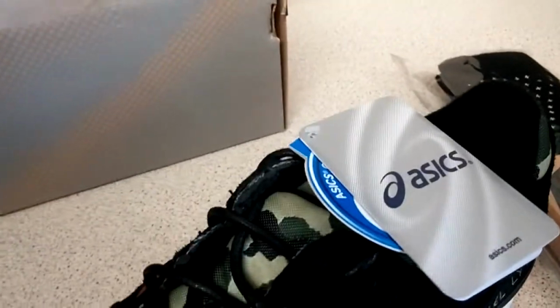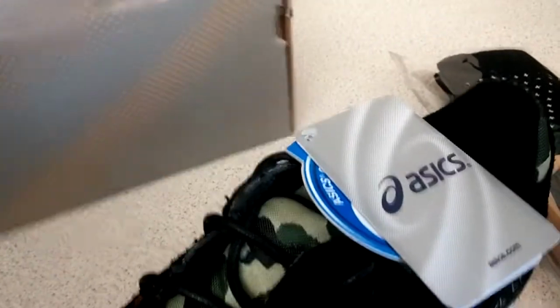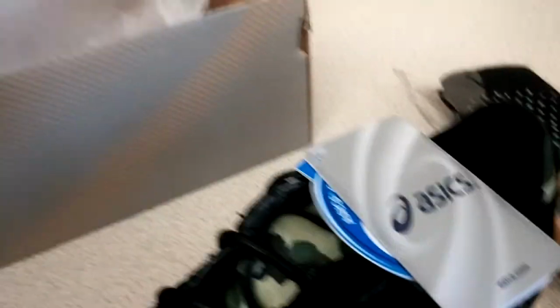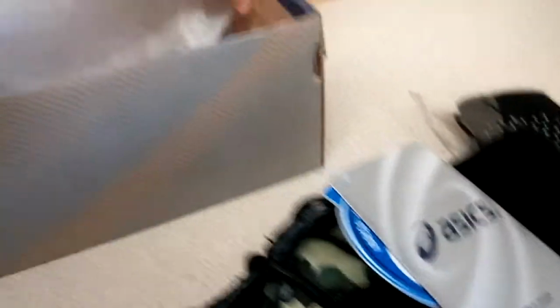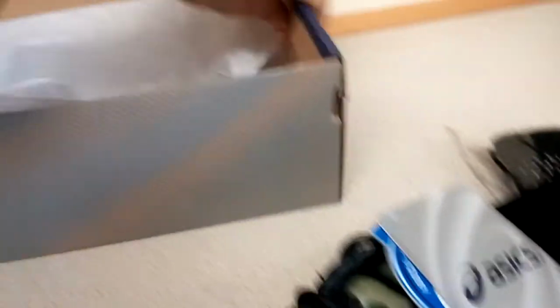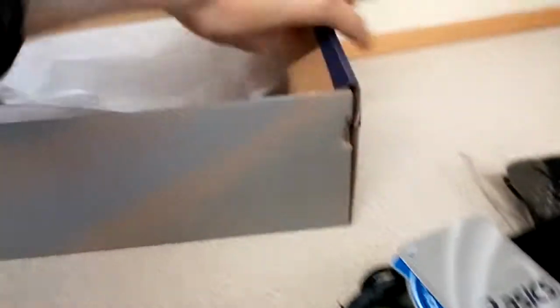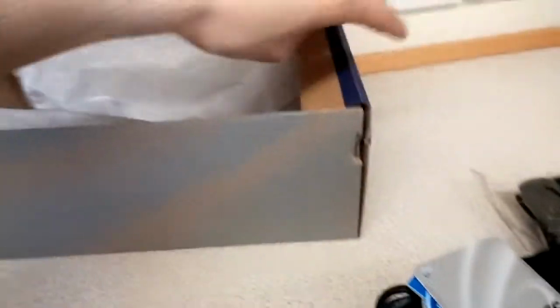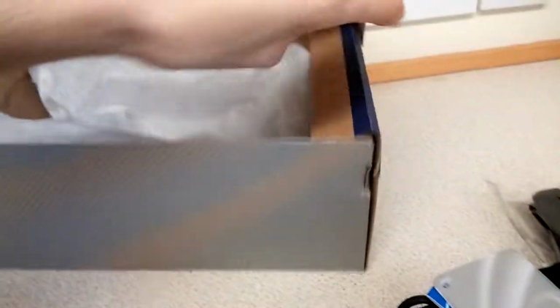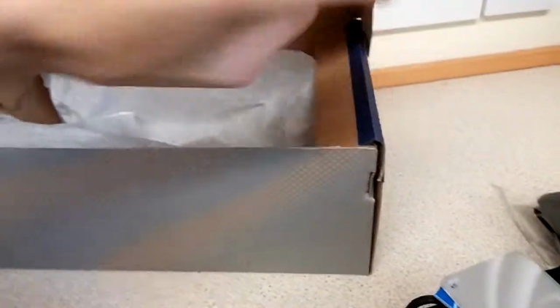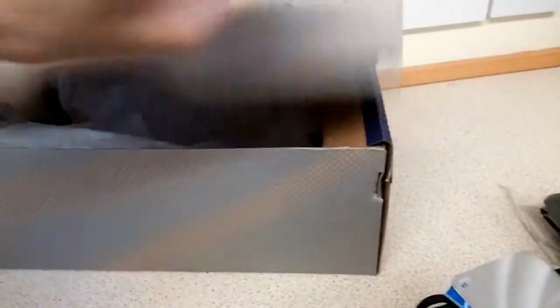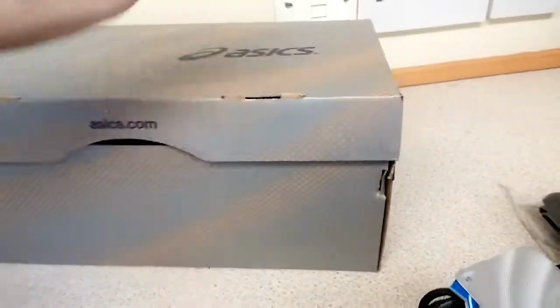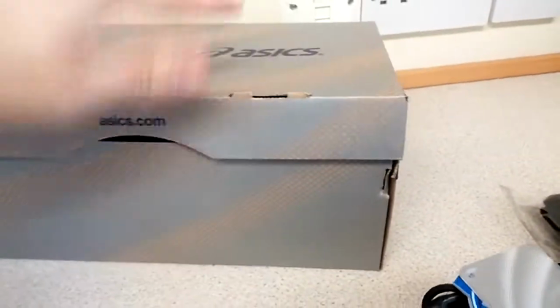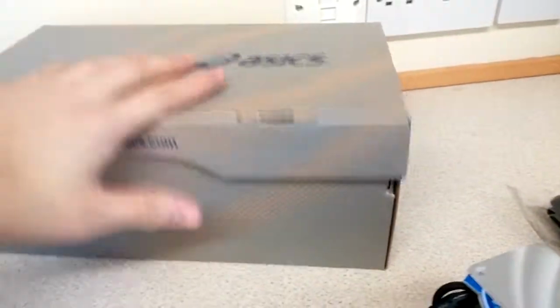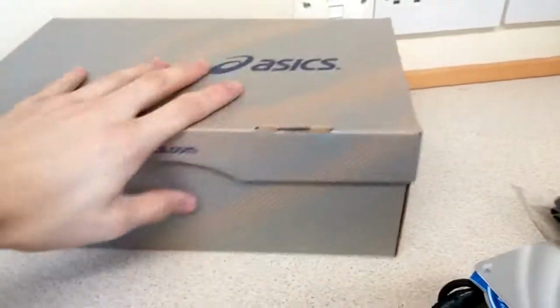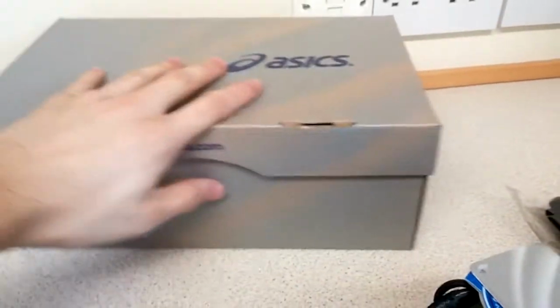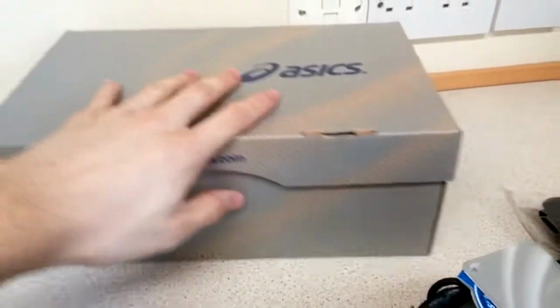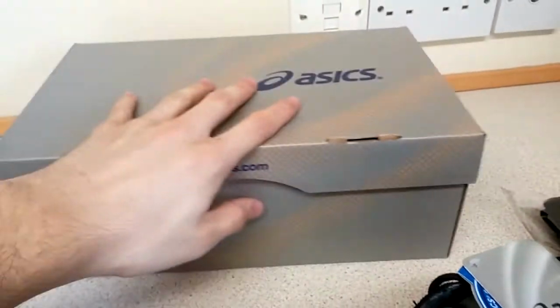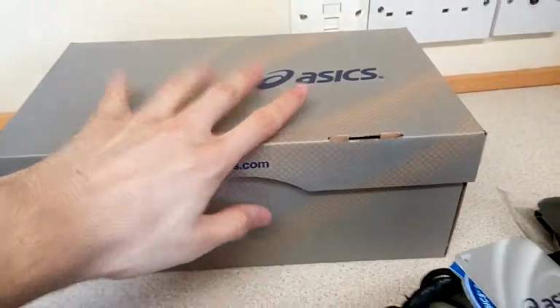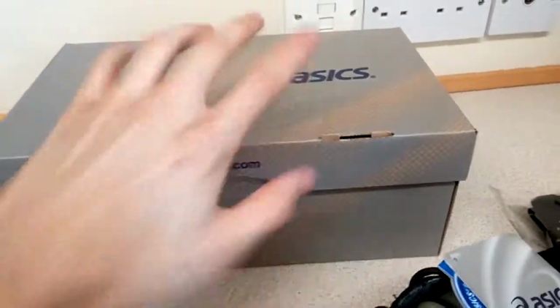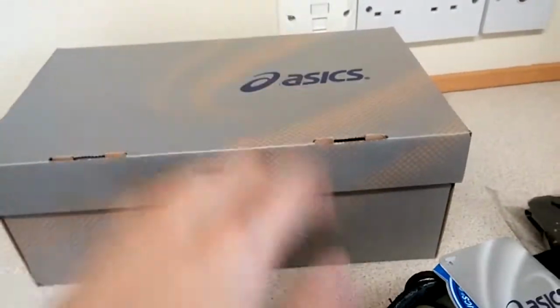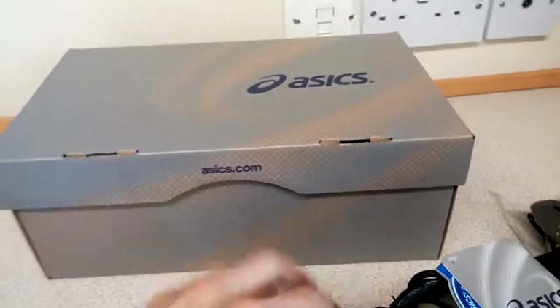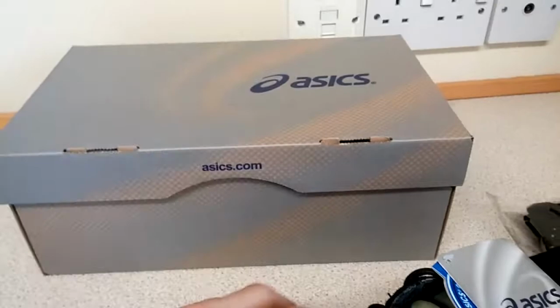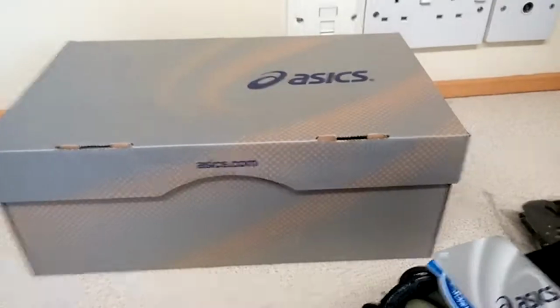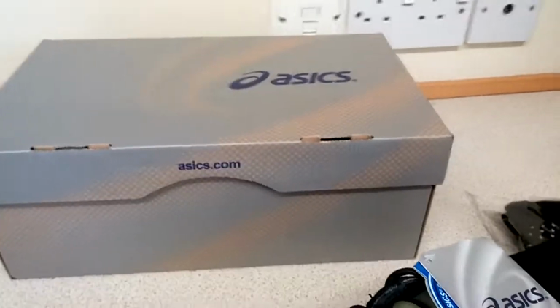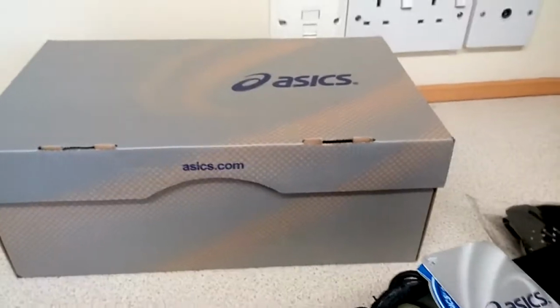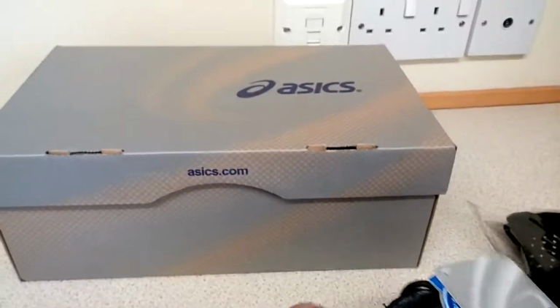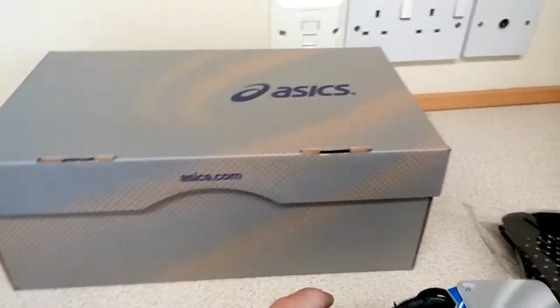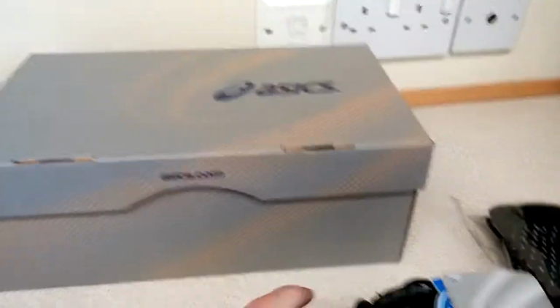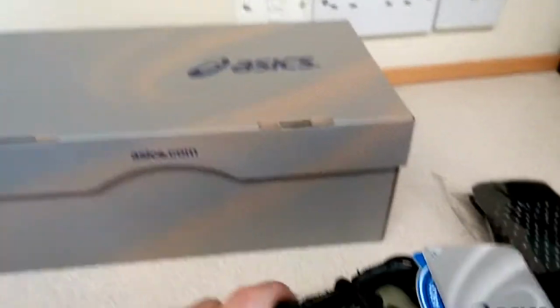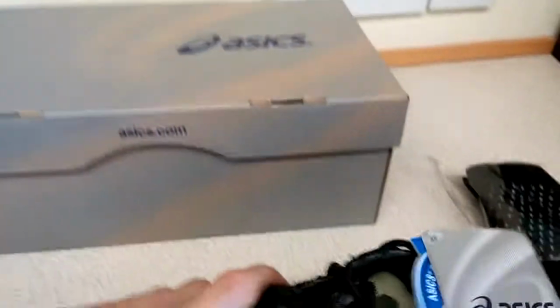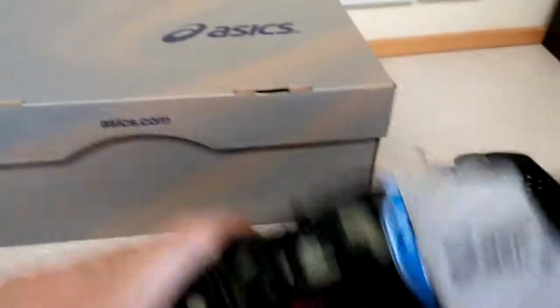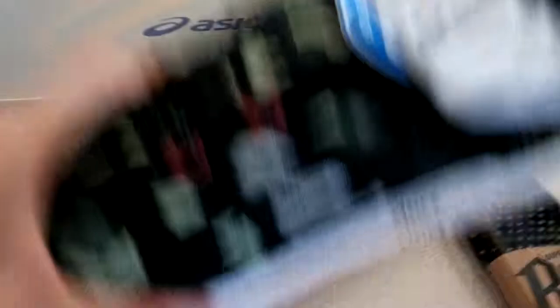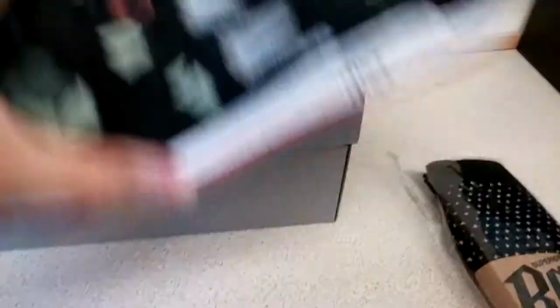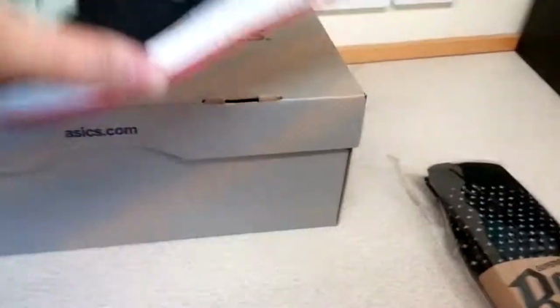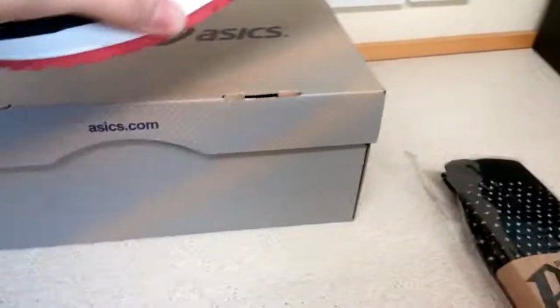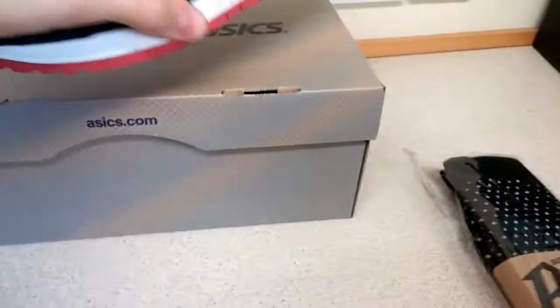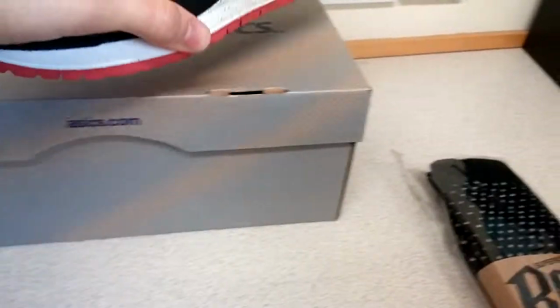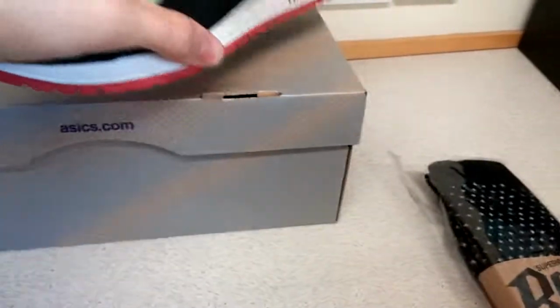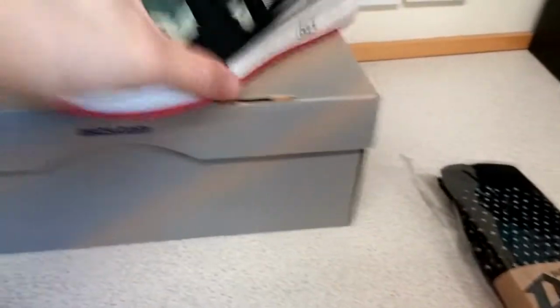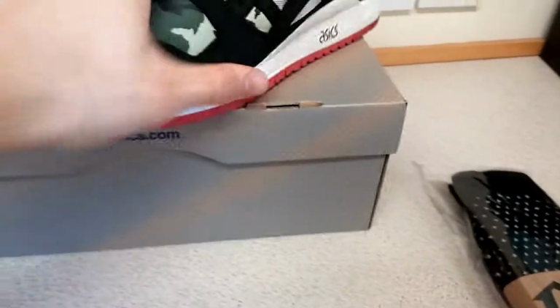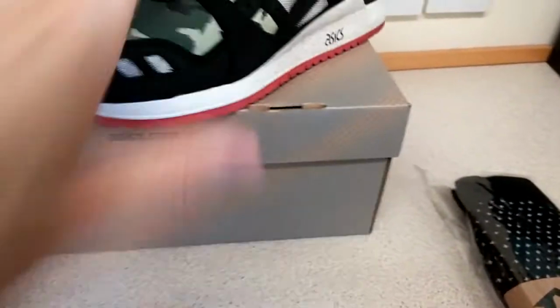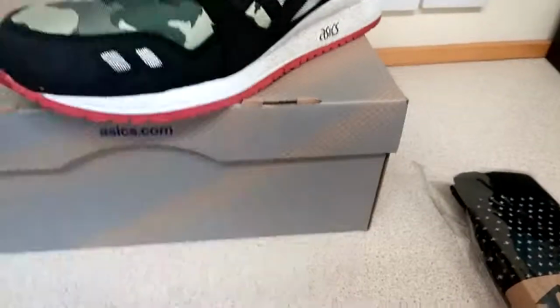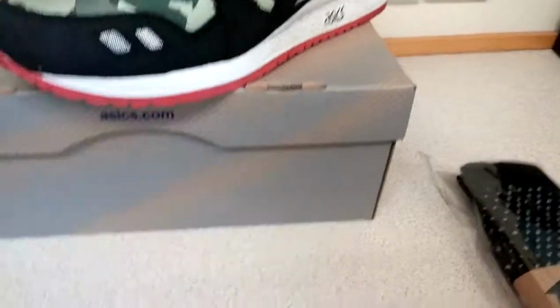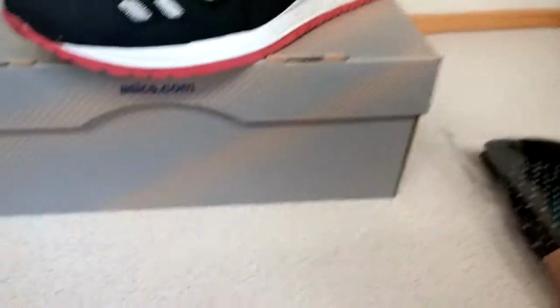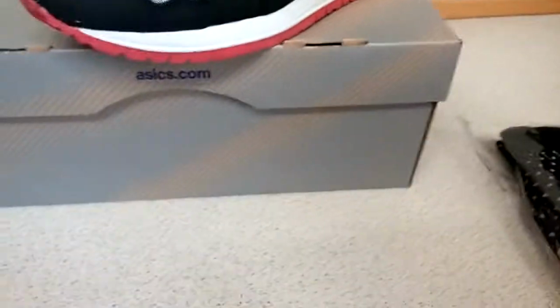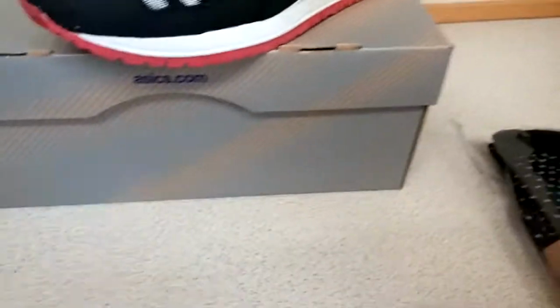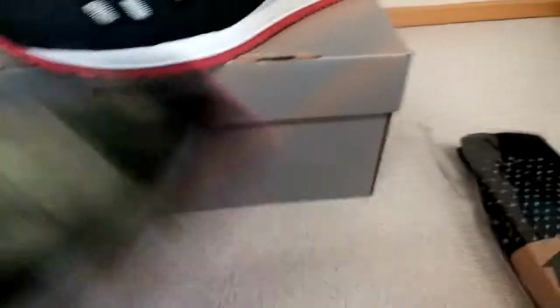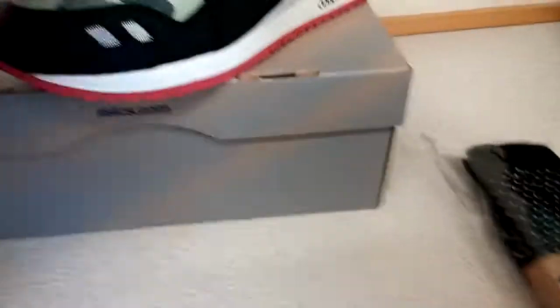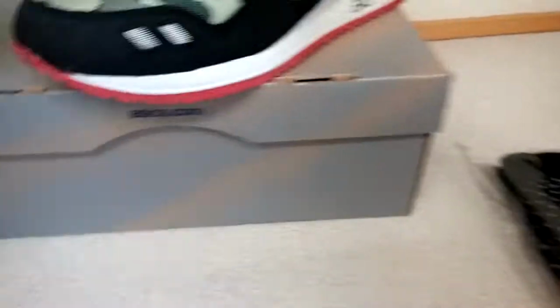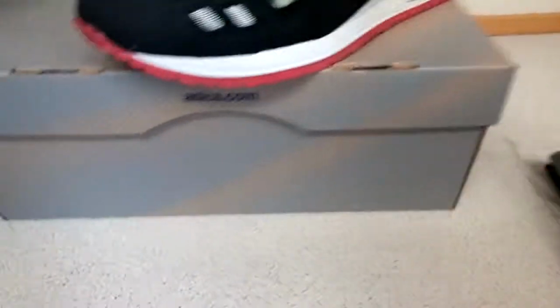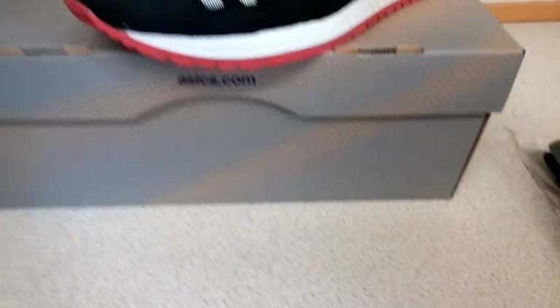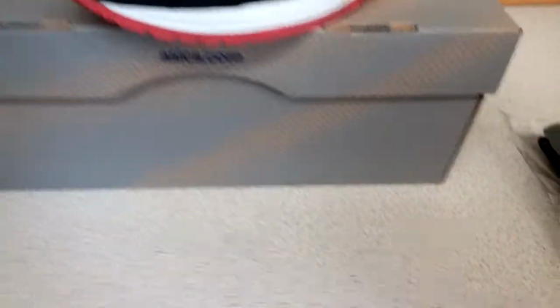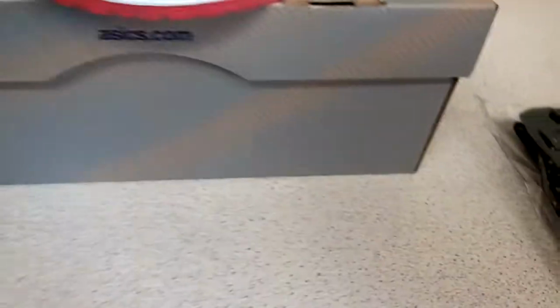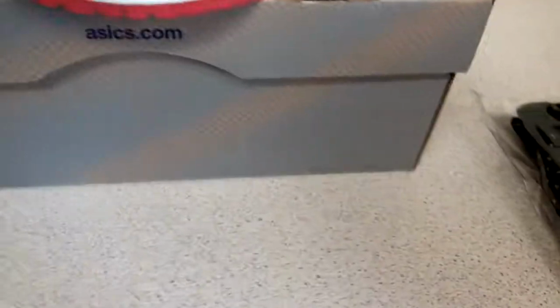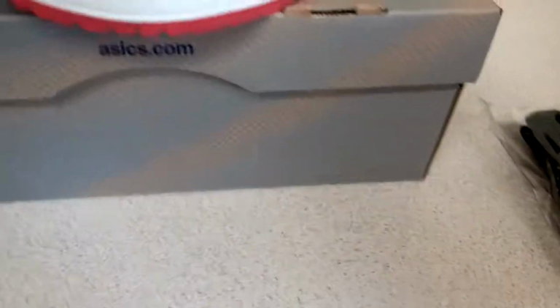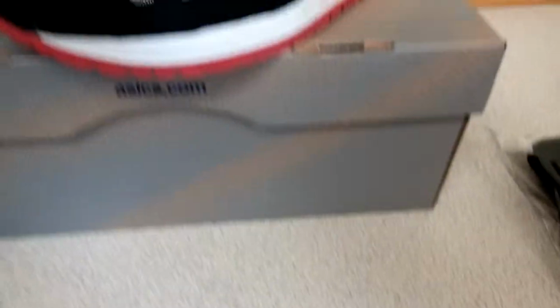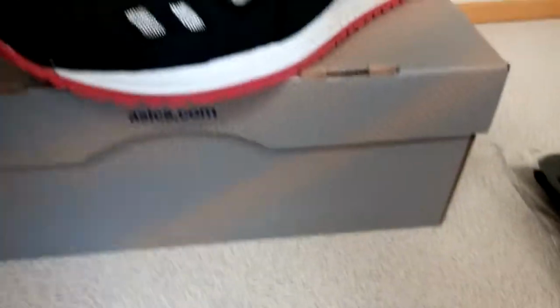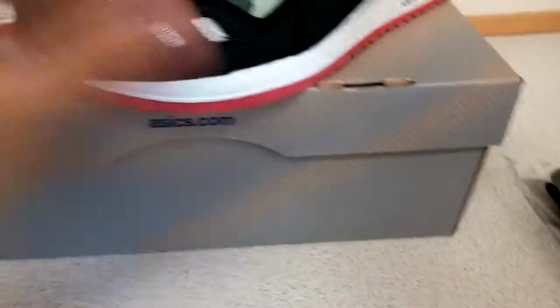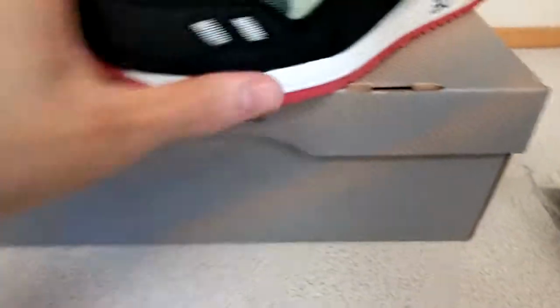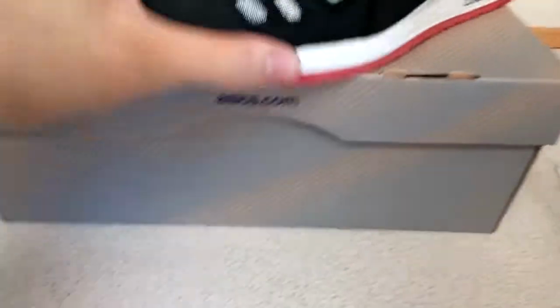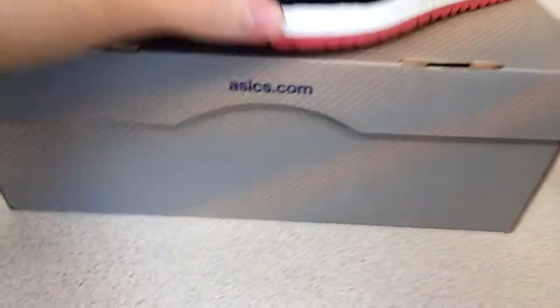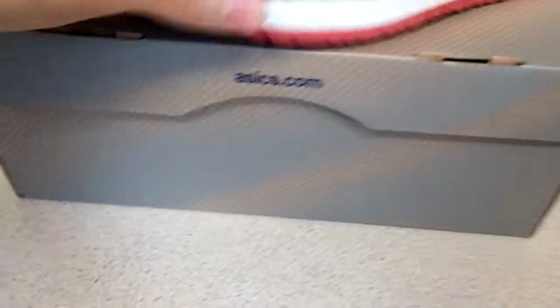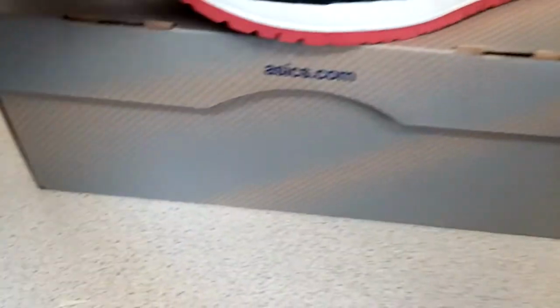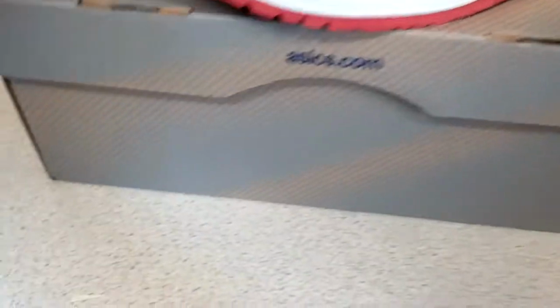The shoes themselves I think are the best in the pack. The Nippon Blues would have been my favourites, but when they released they seemed more grey than blue, so I've gone off them a bit.